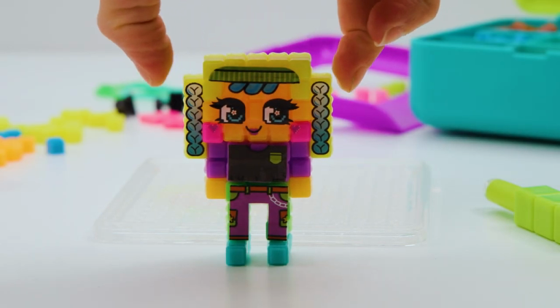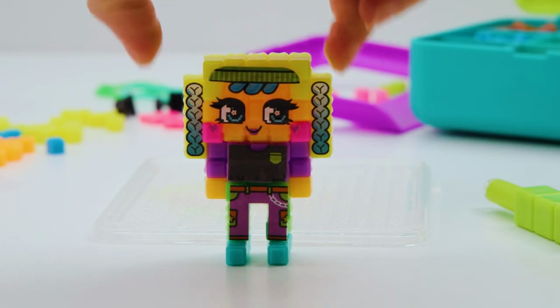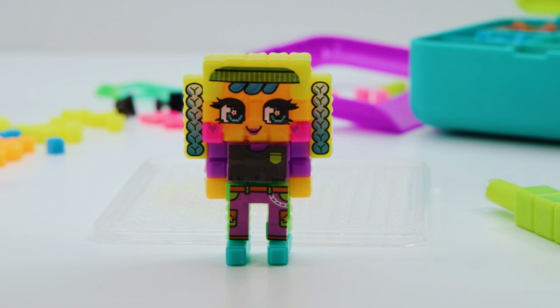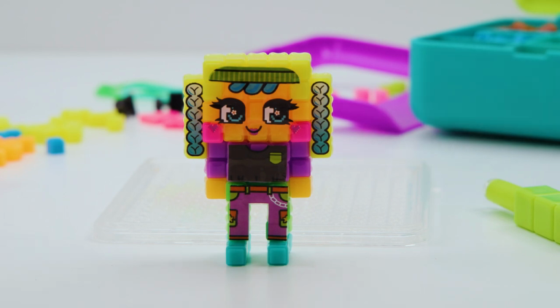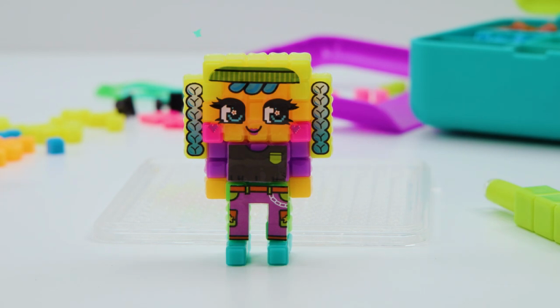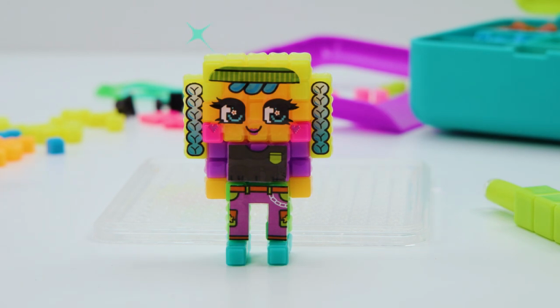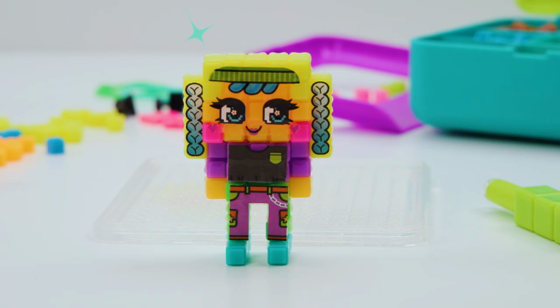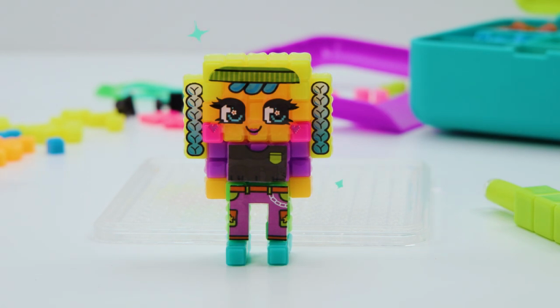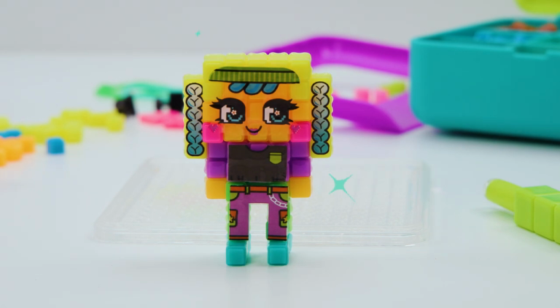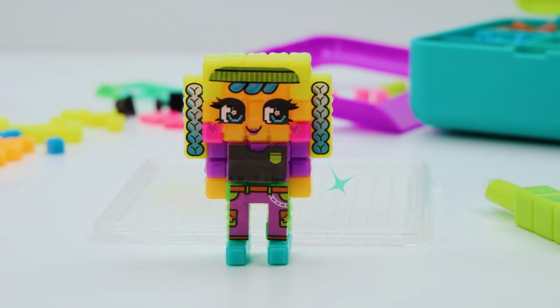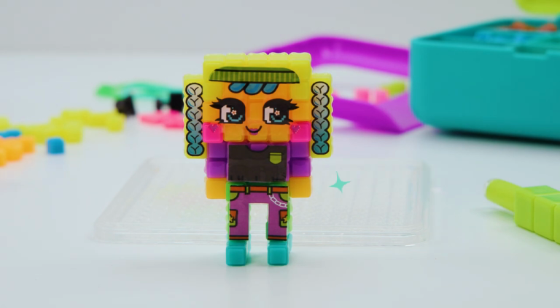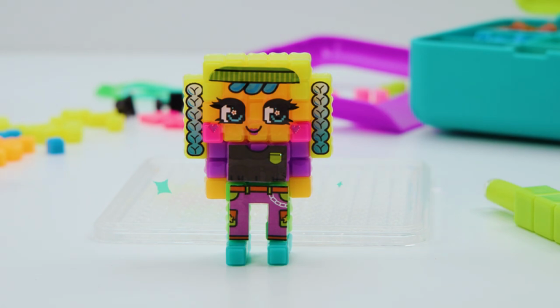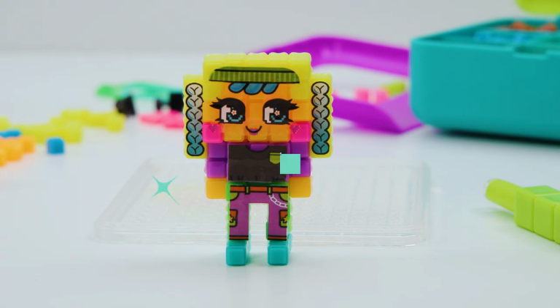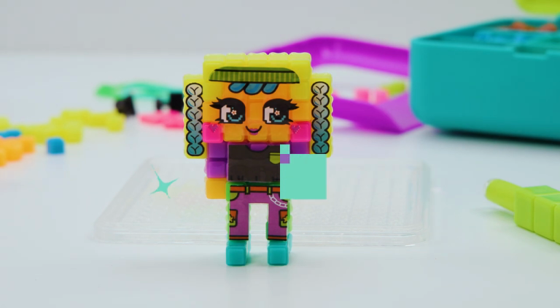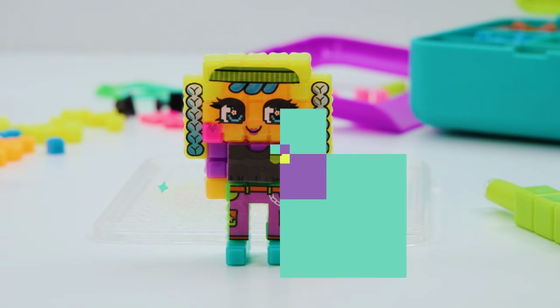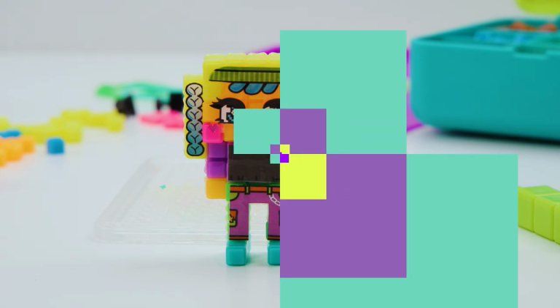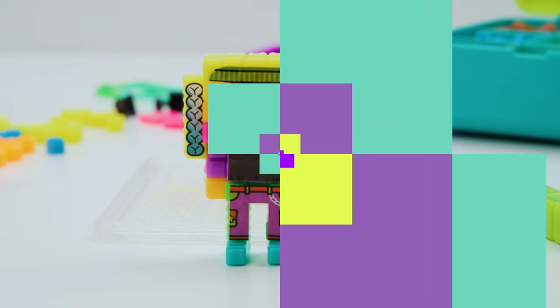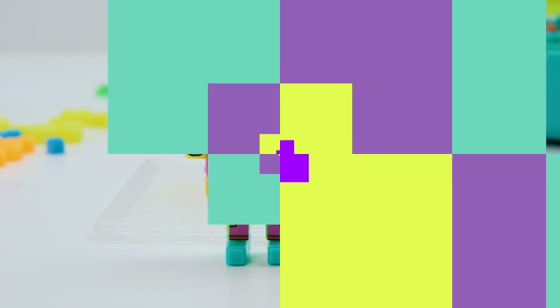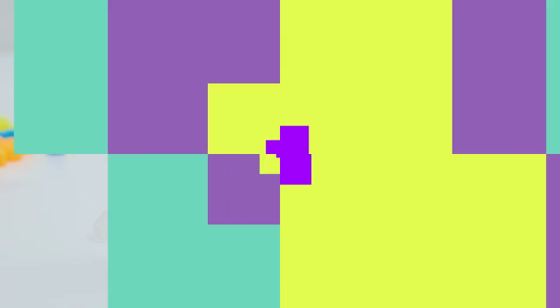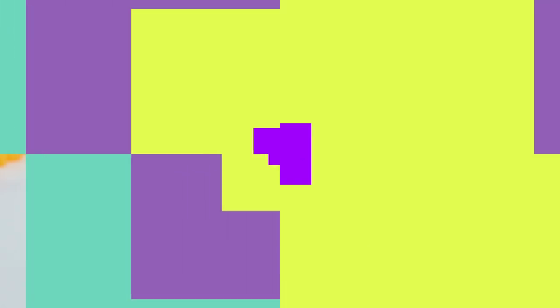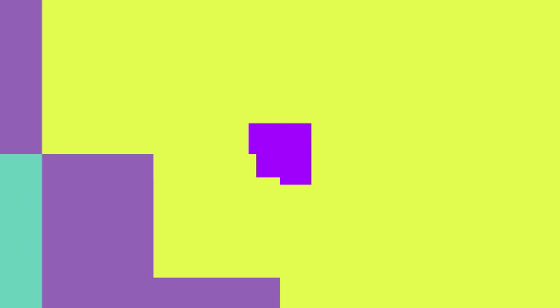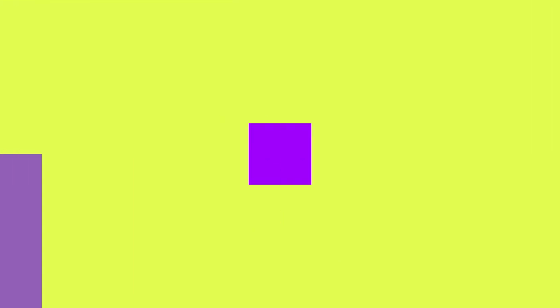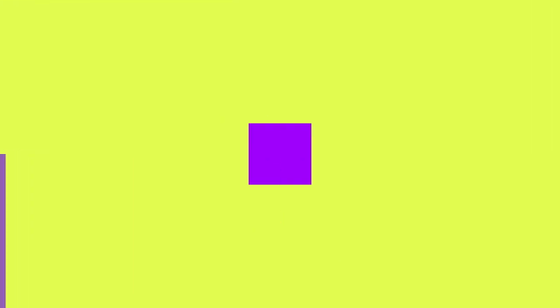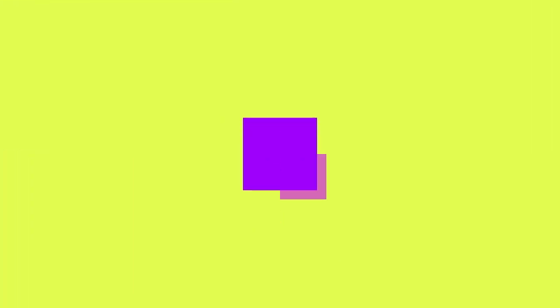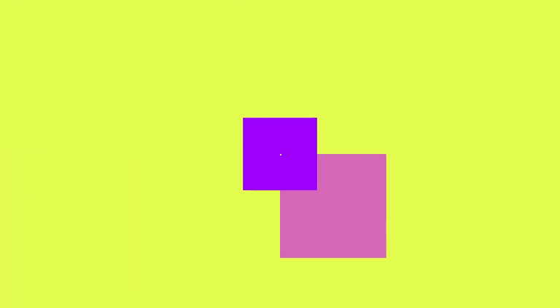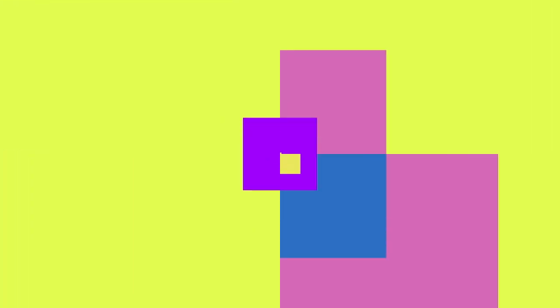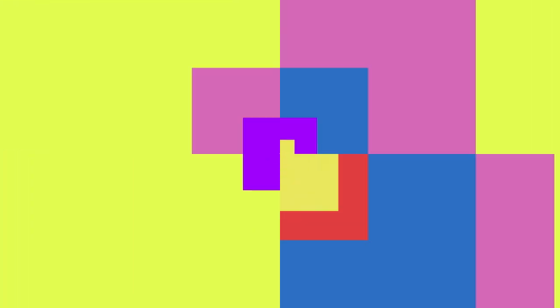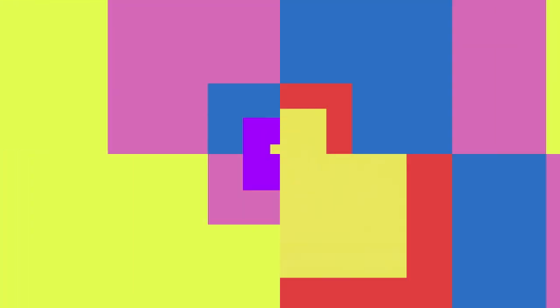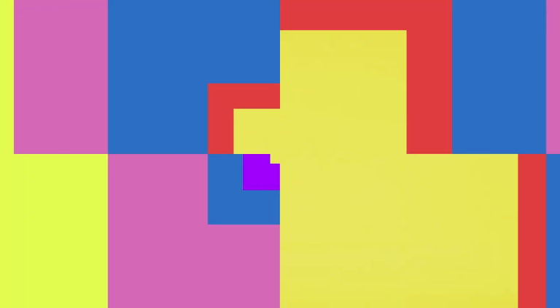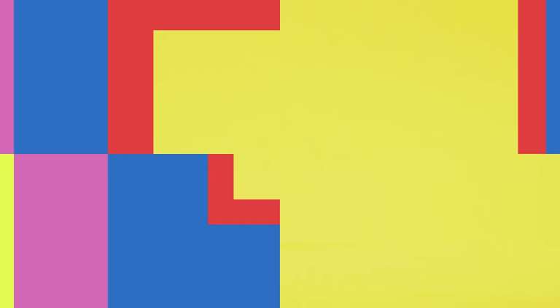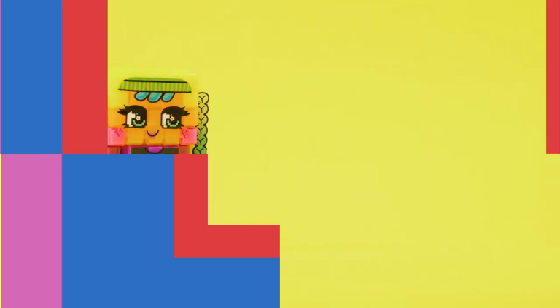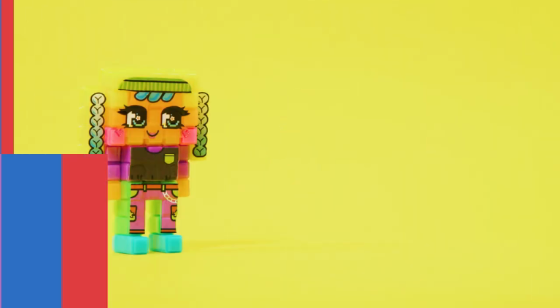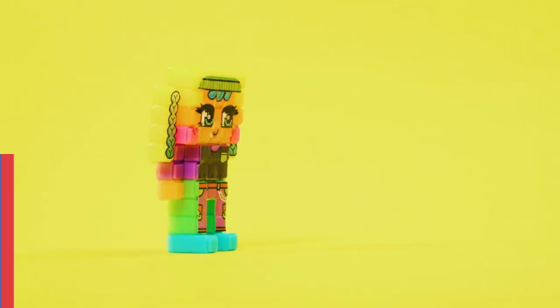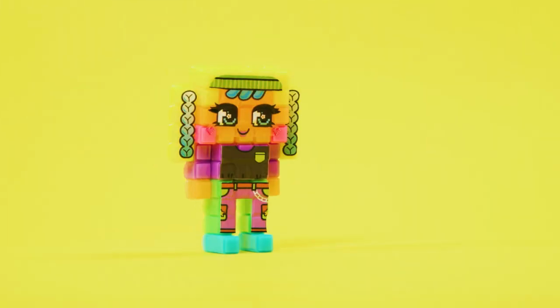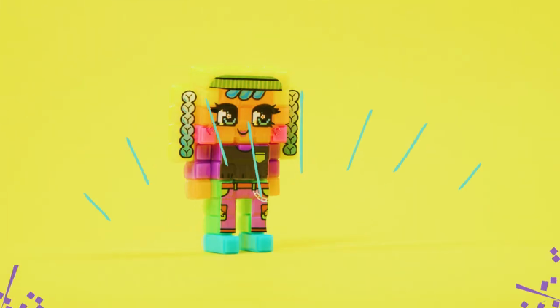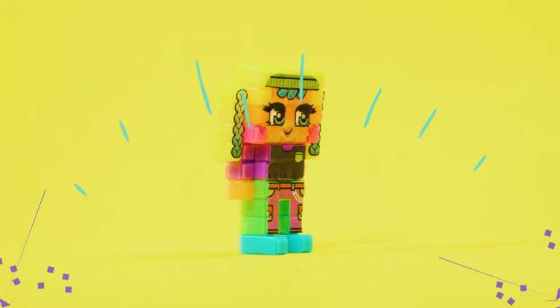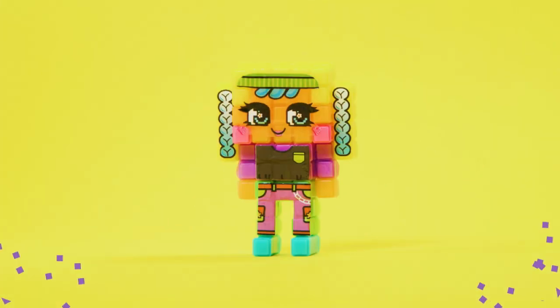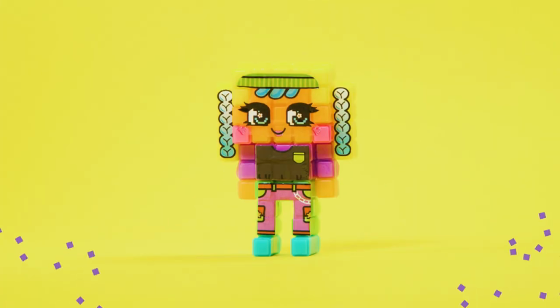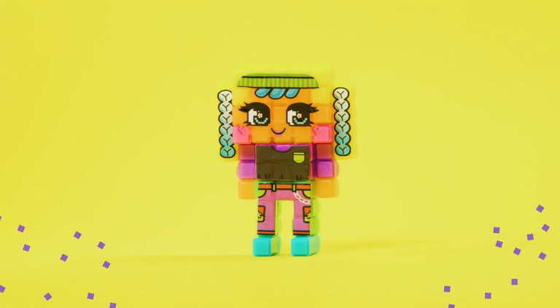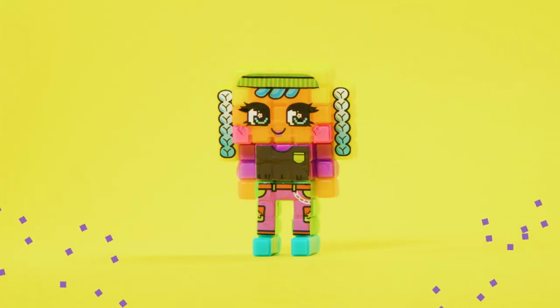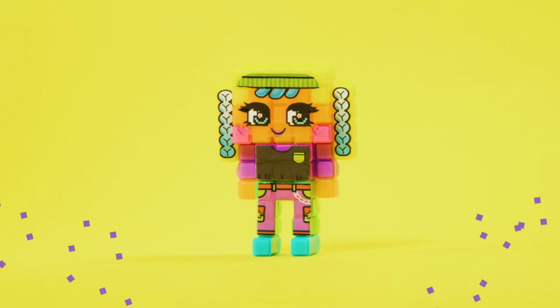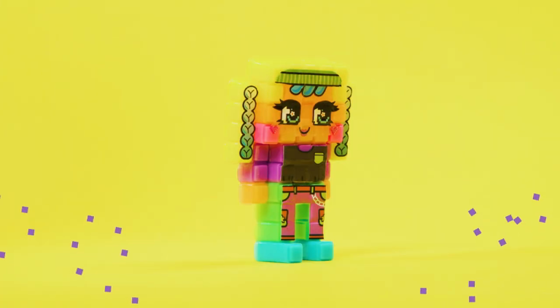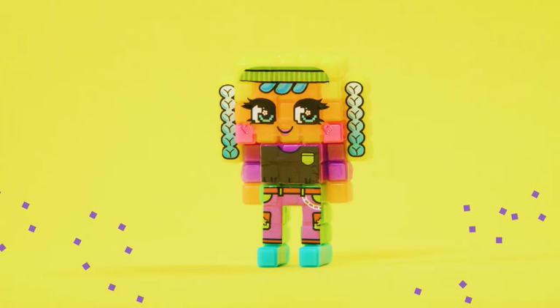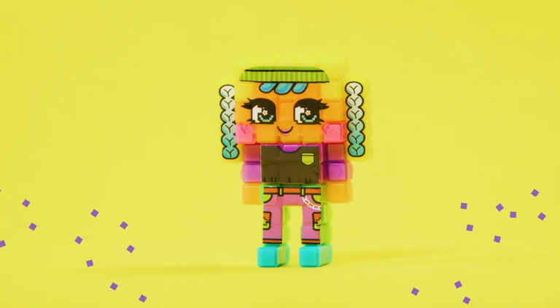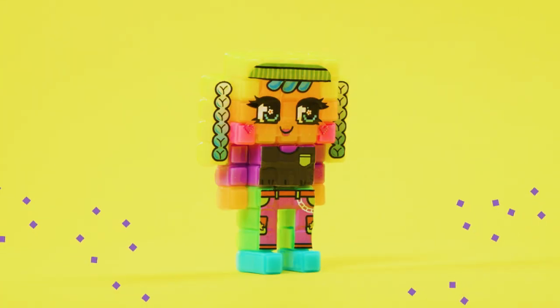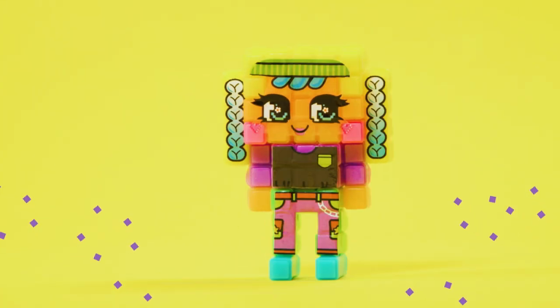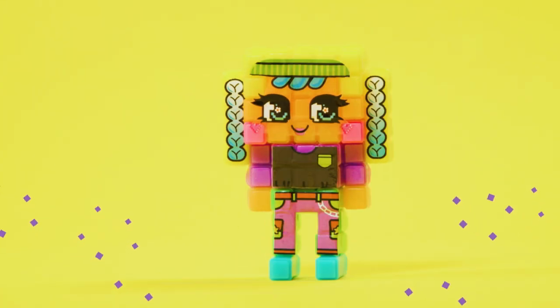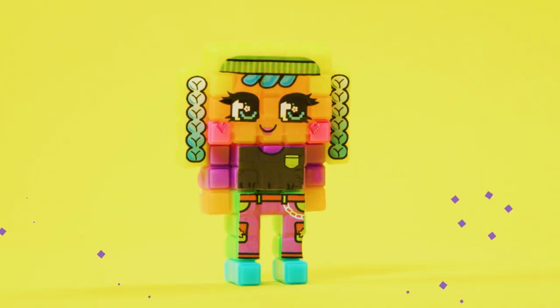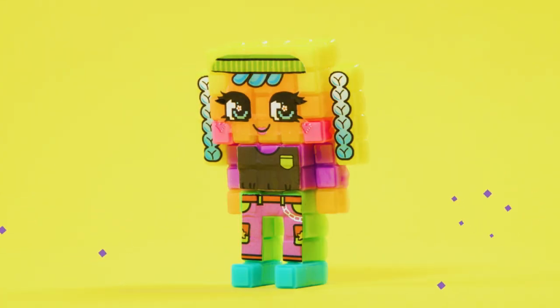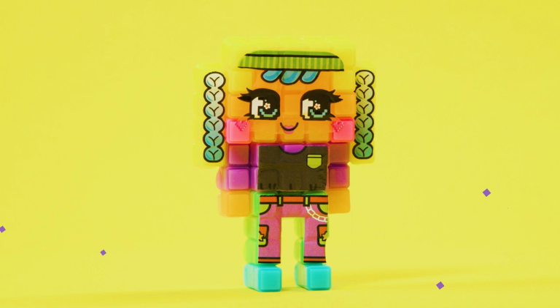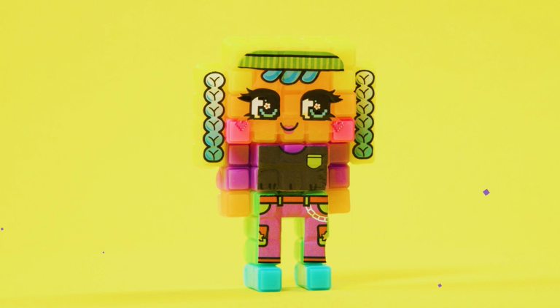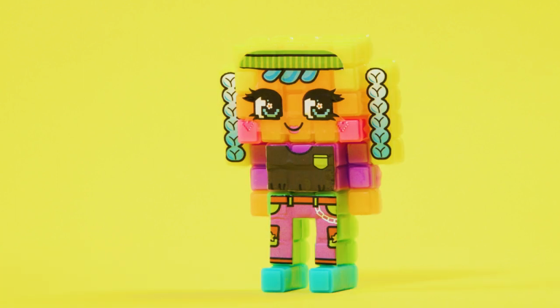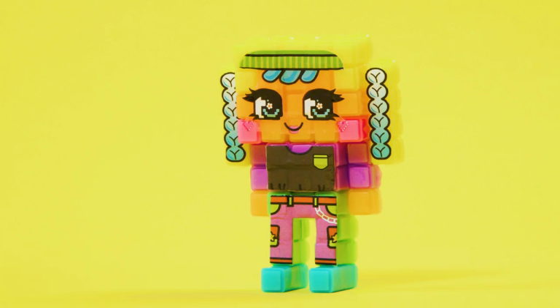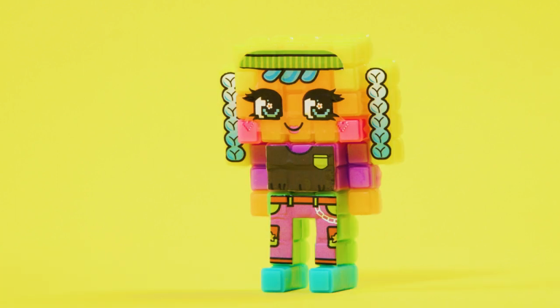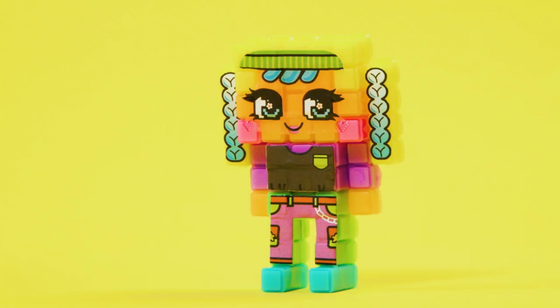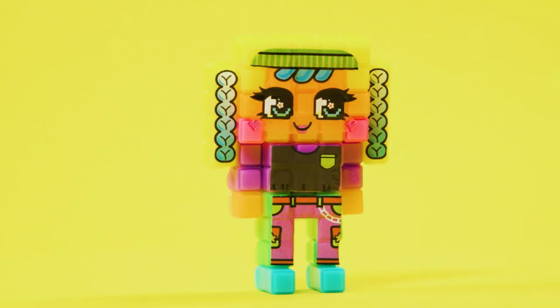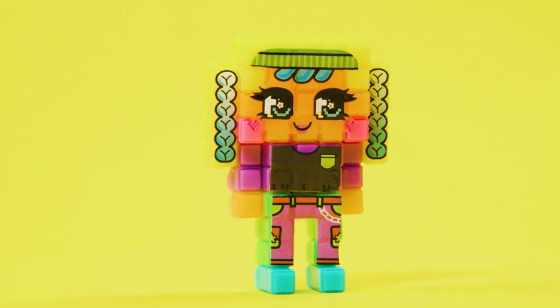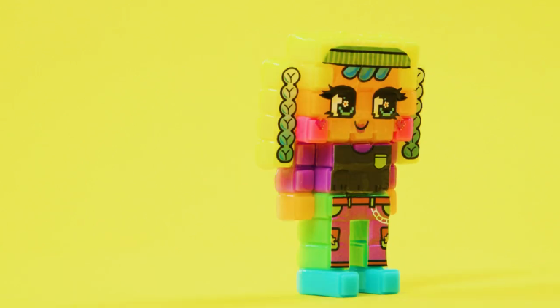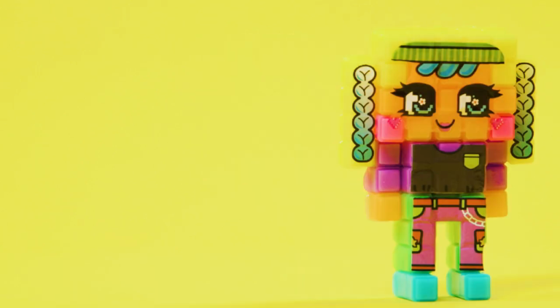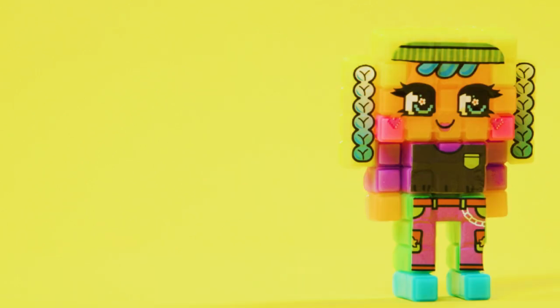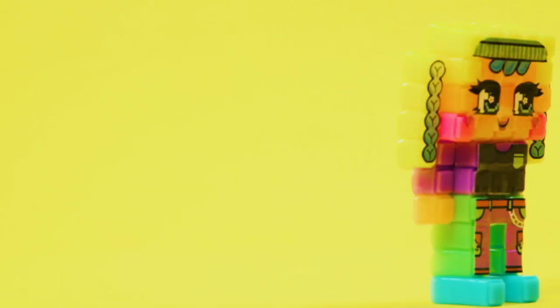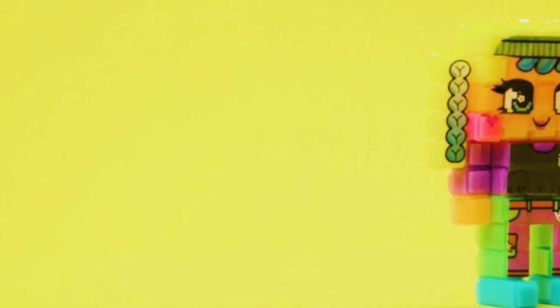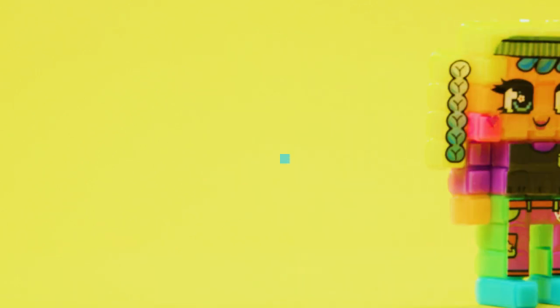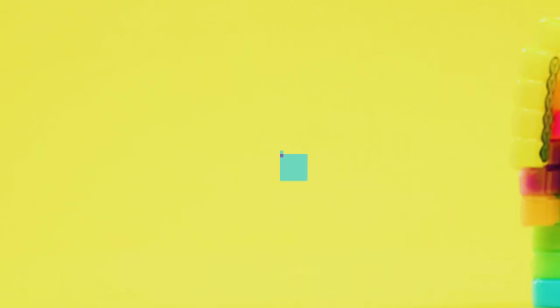Now you just have to let her dry! And when she's dry... There's Brittany! It's Brittany Bits!